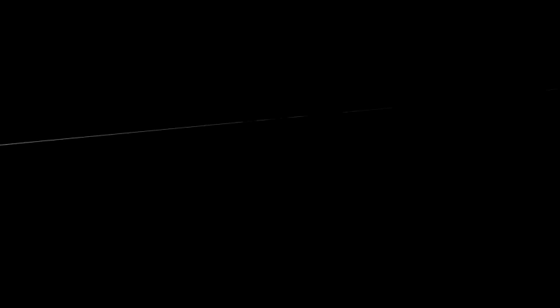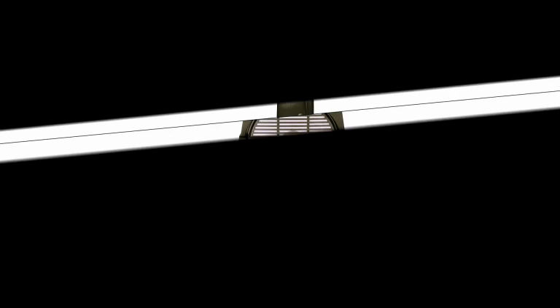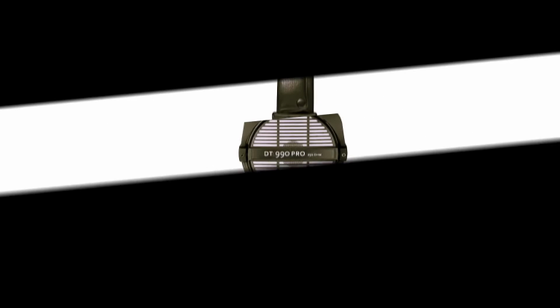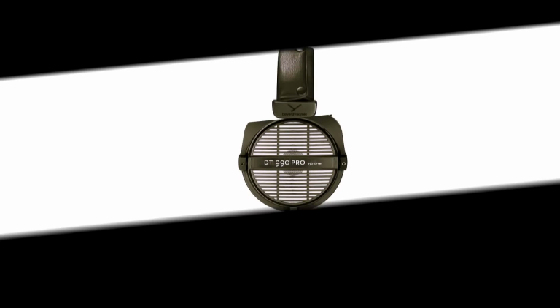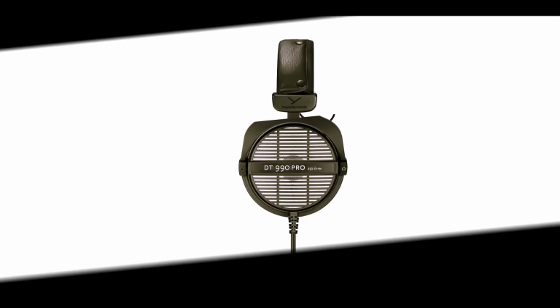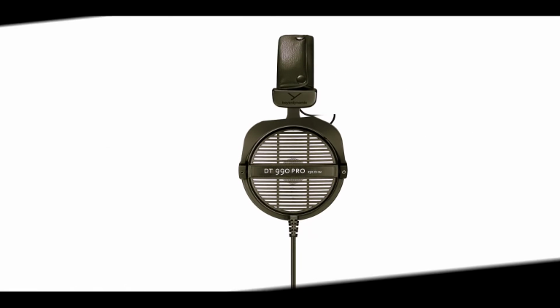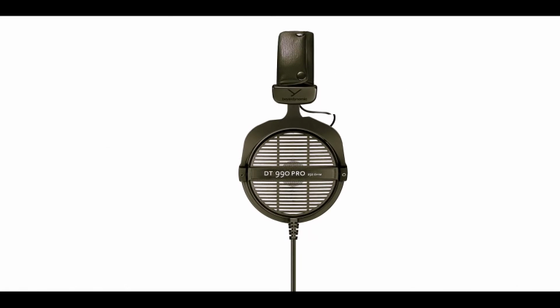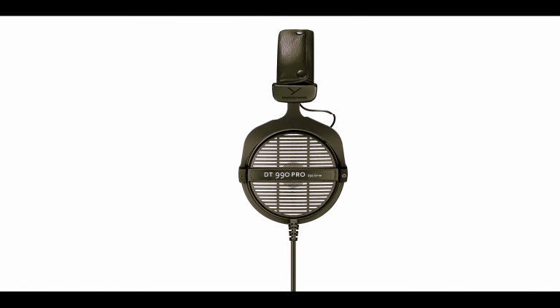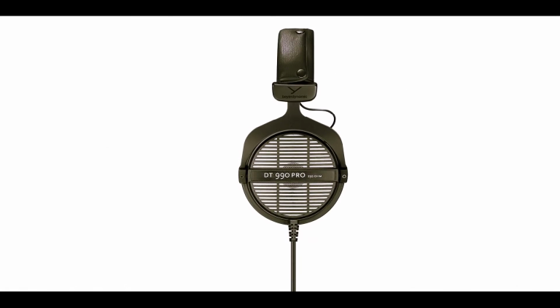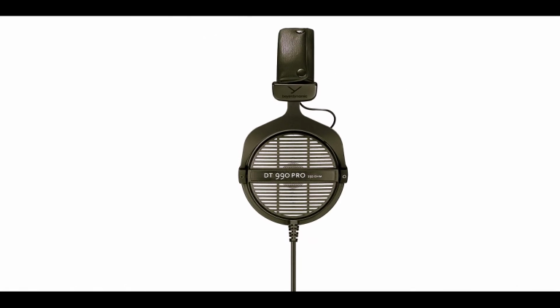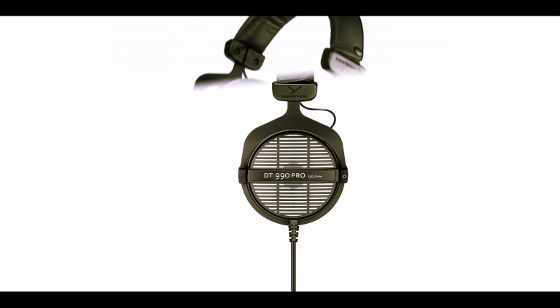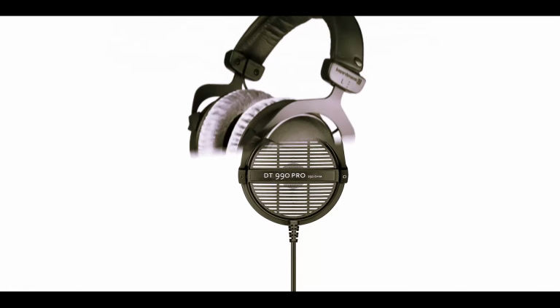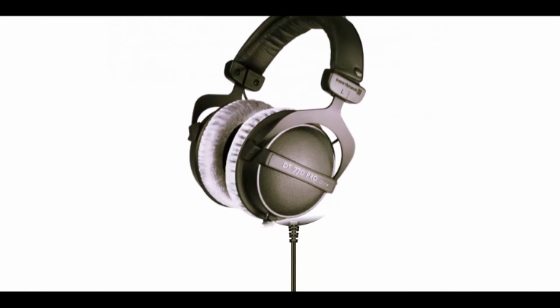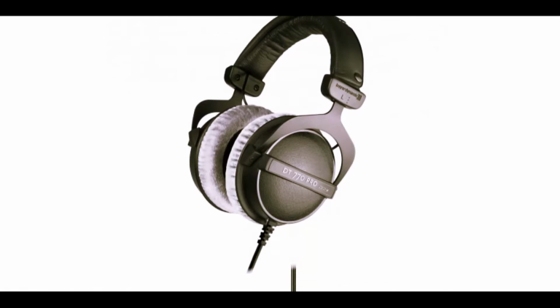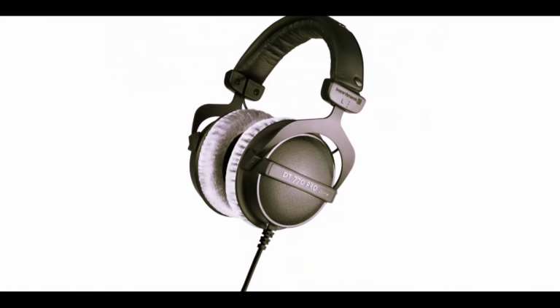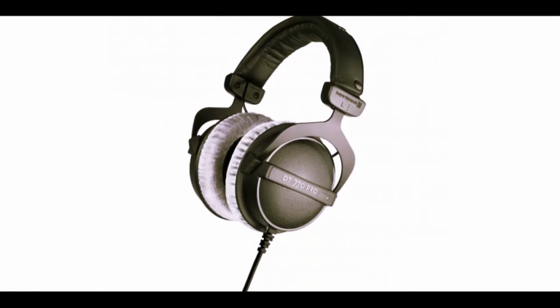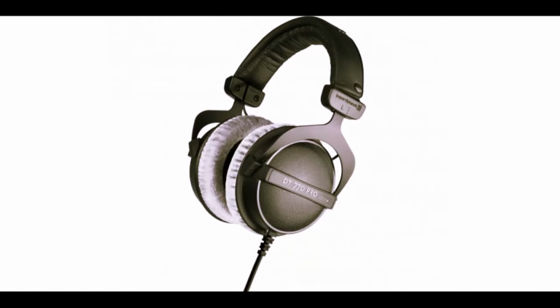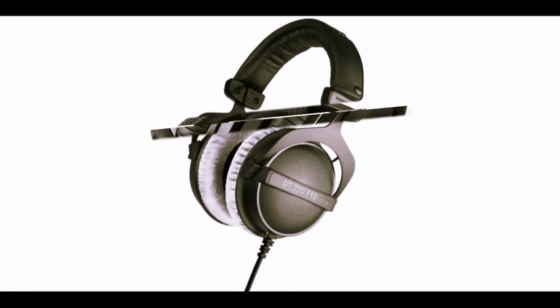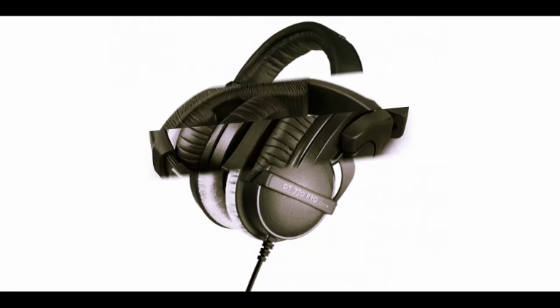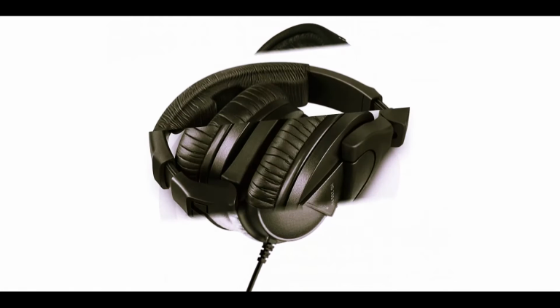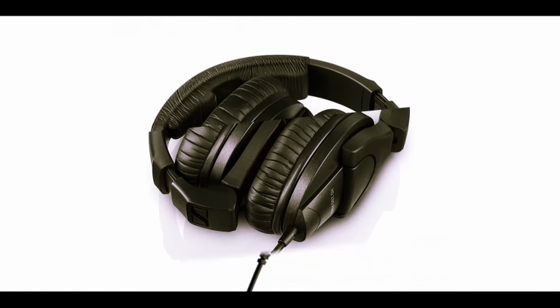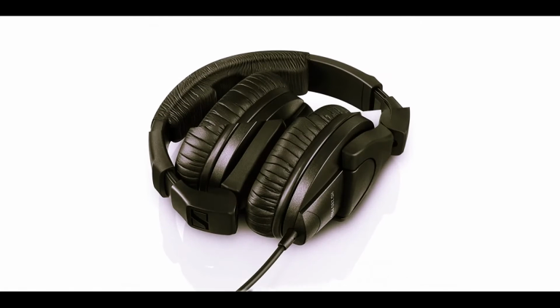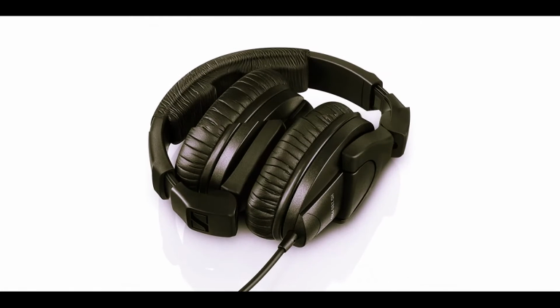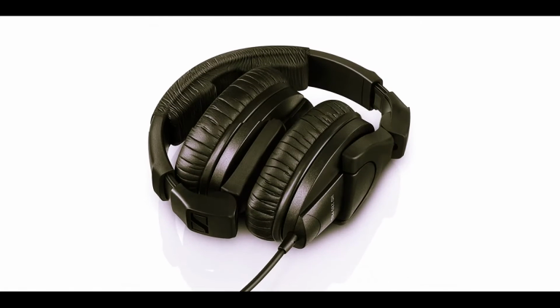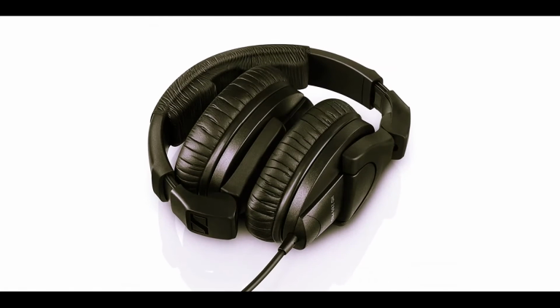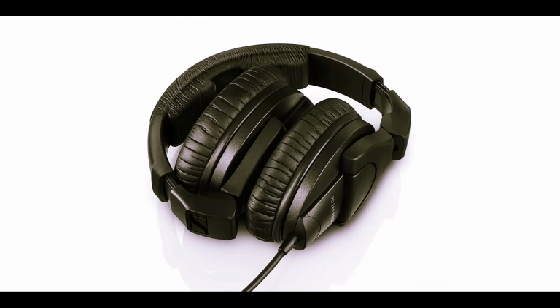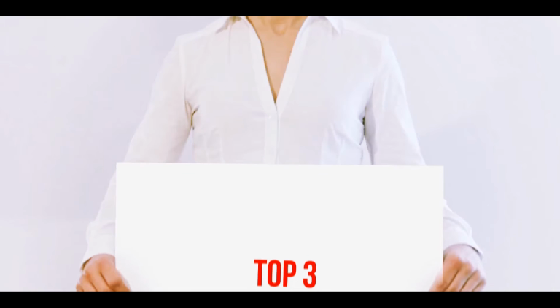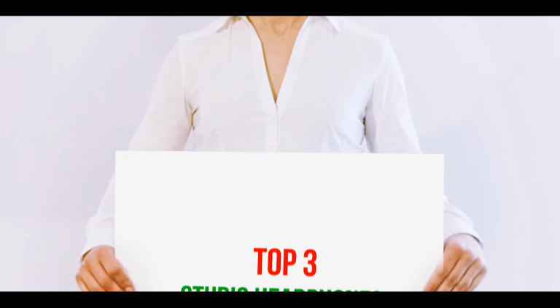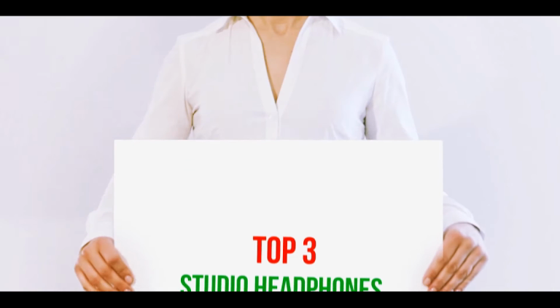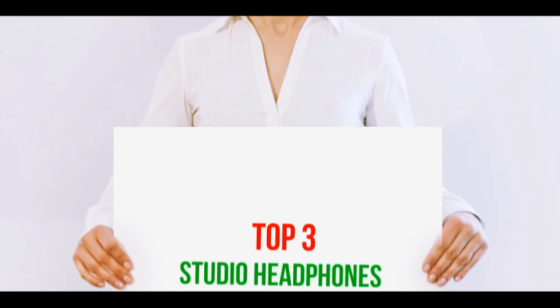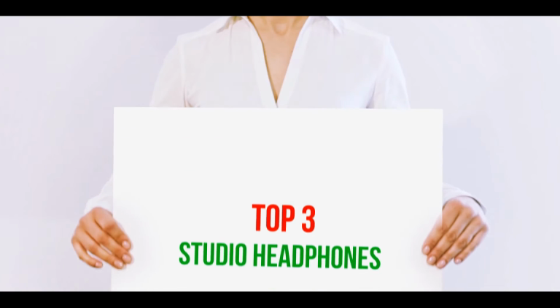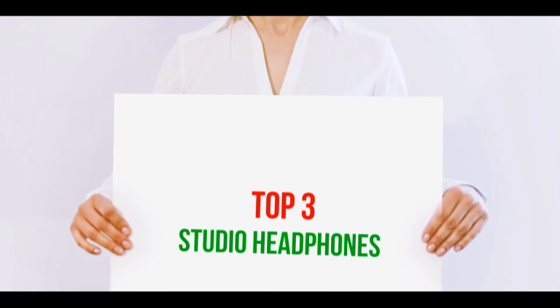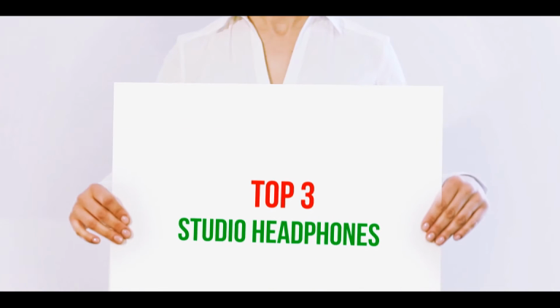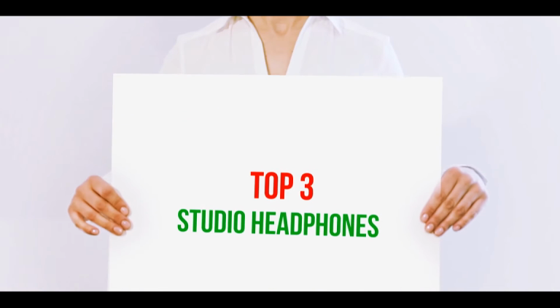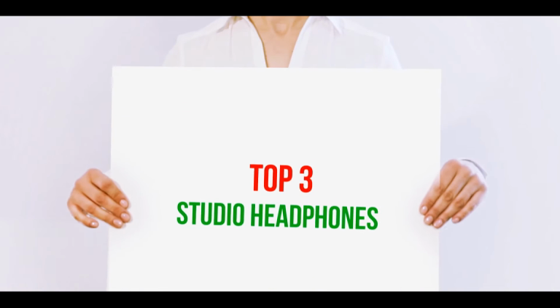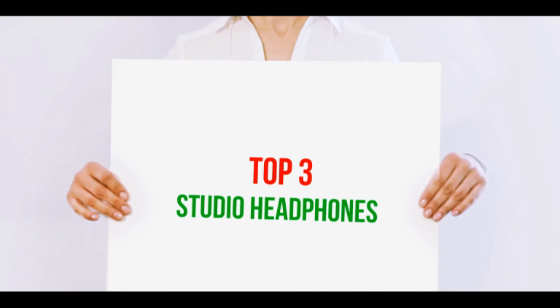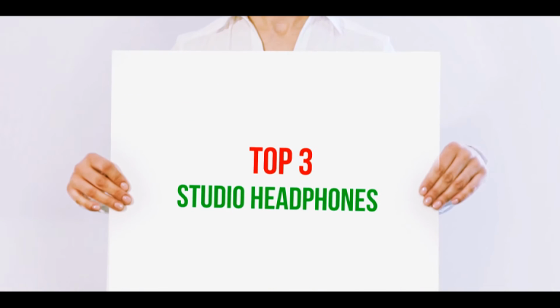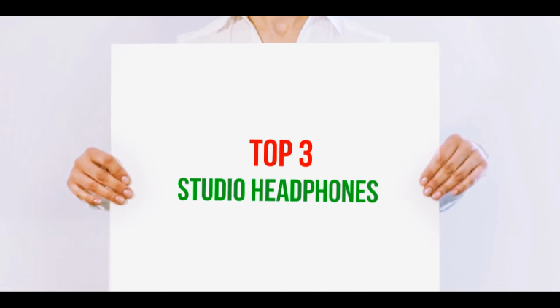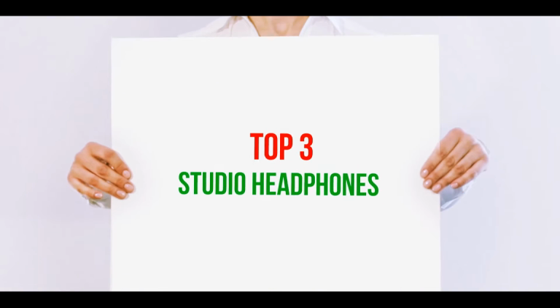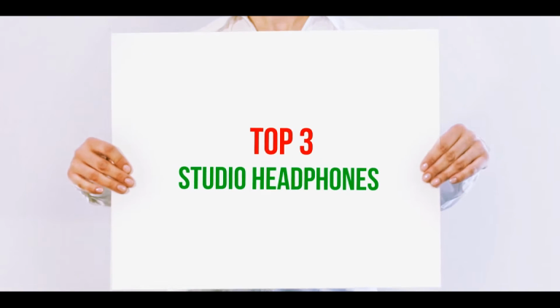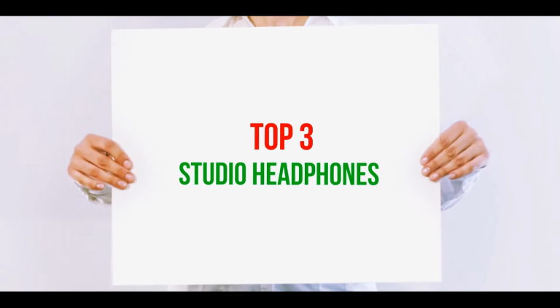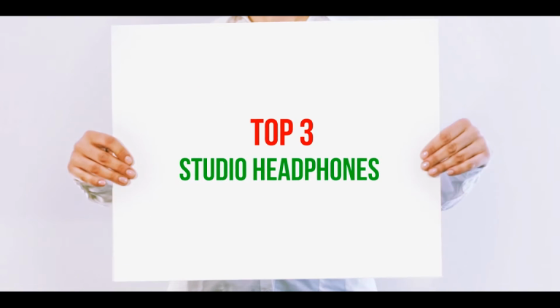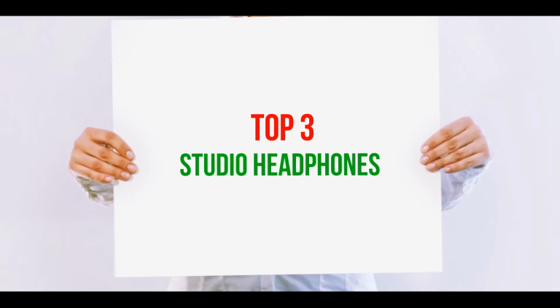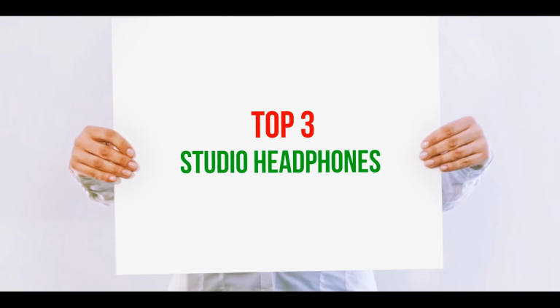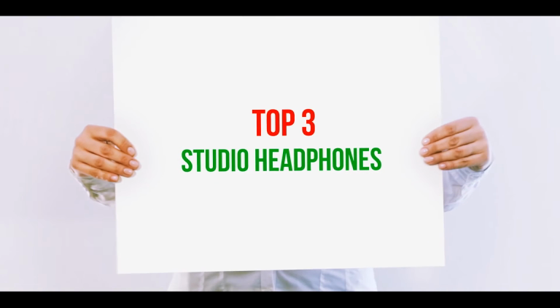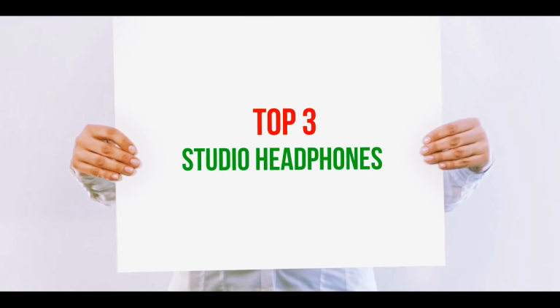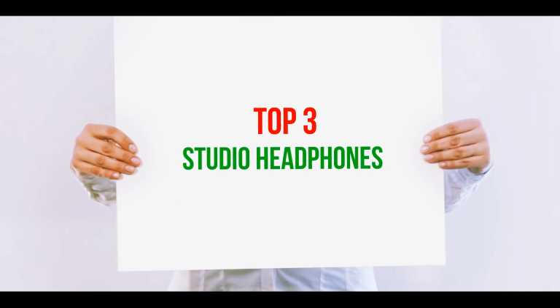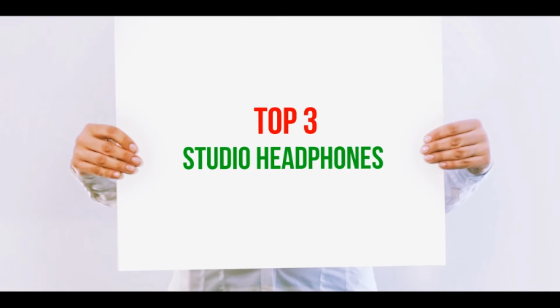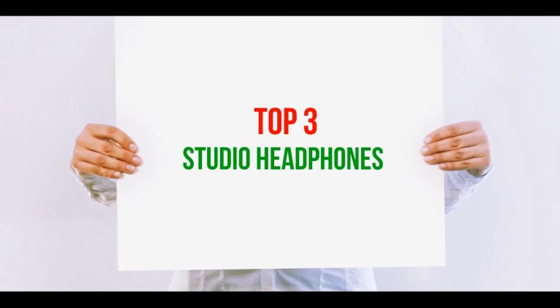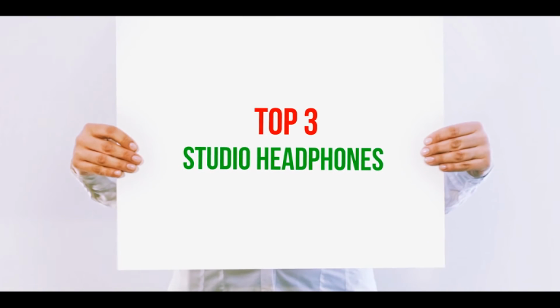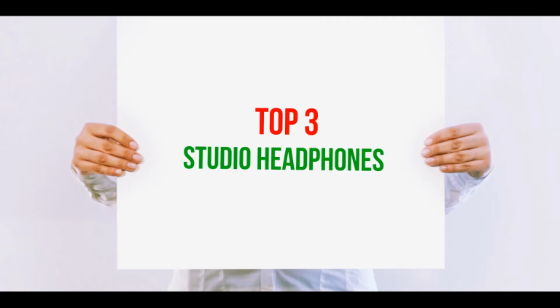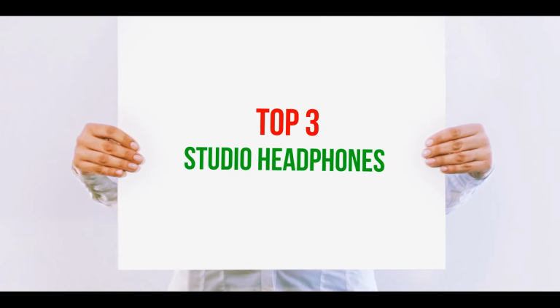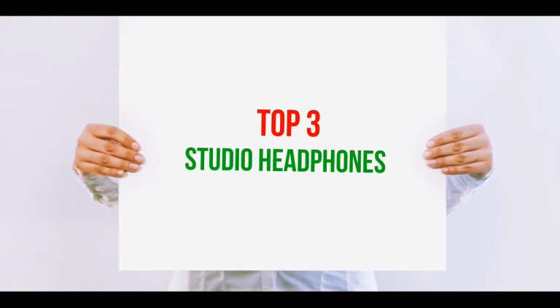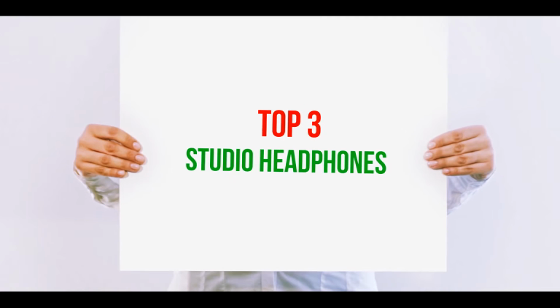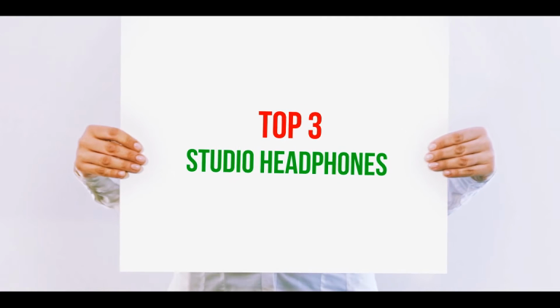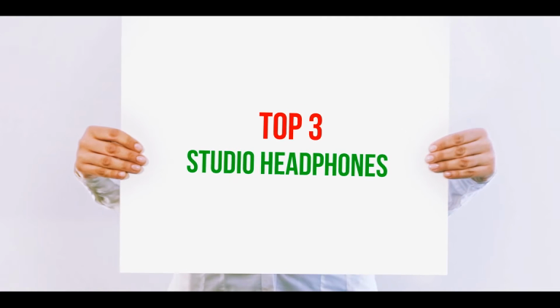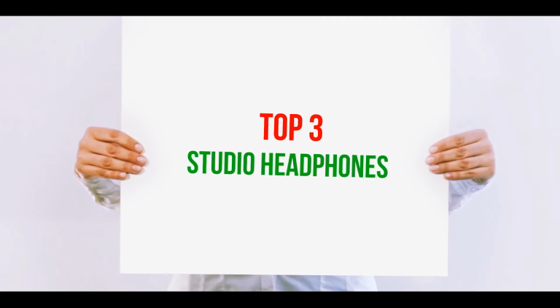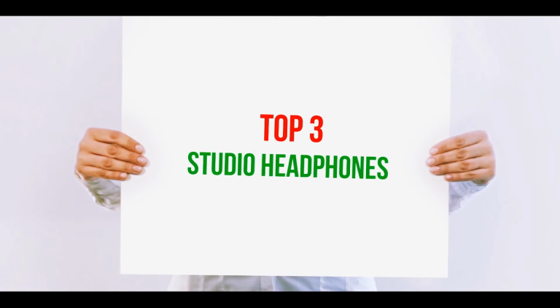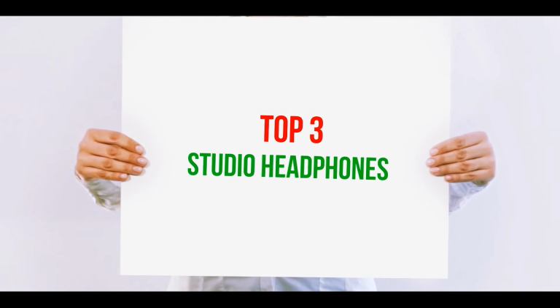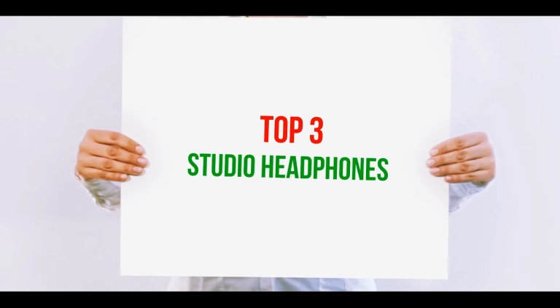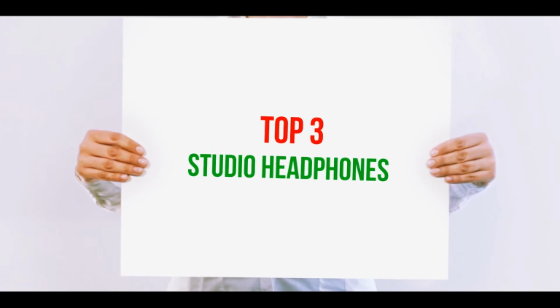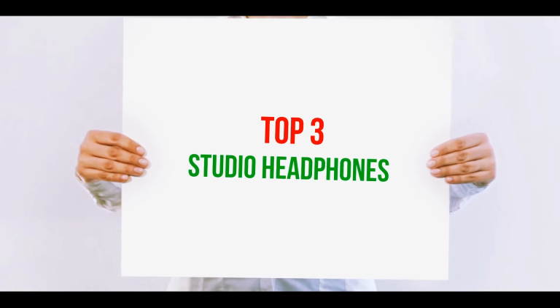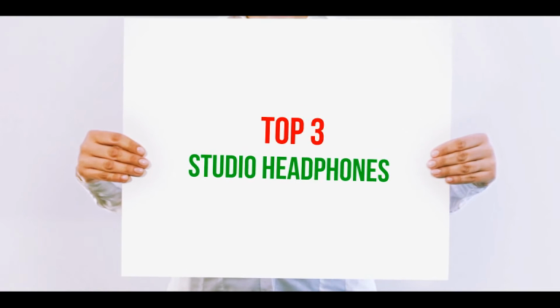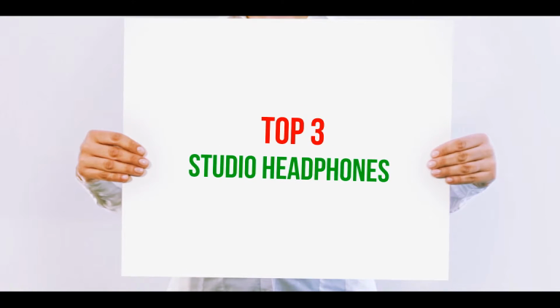Hi guys, welcome back to my channel. In today's video, we're going to check out the top 3 best studio headphones.